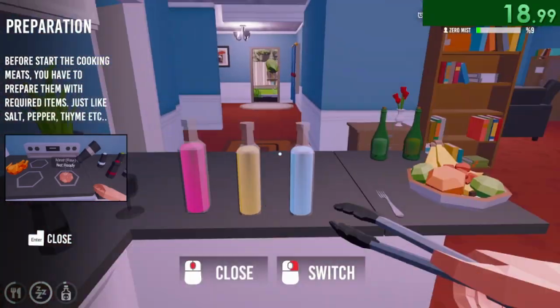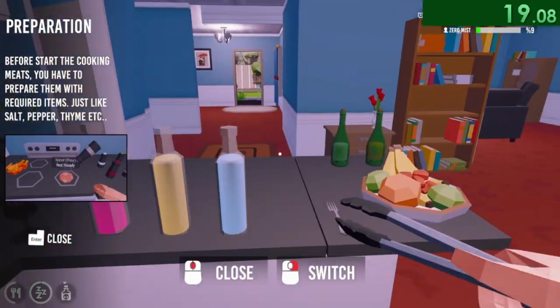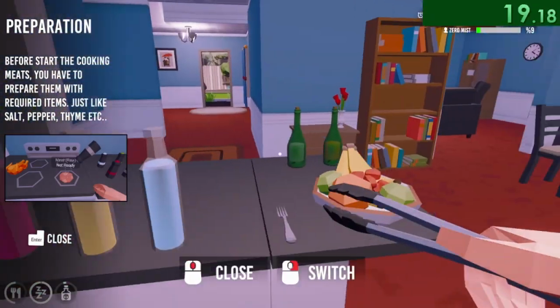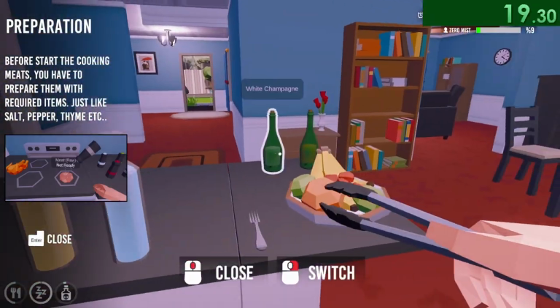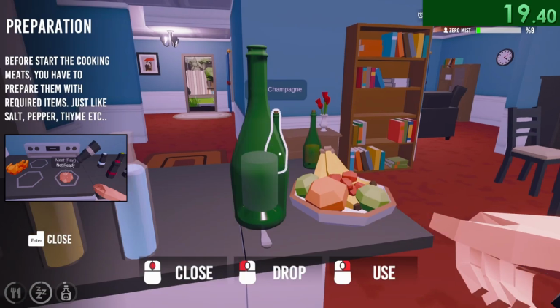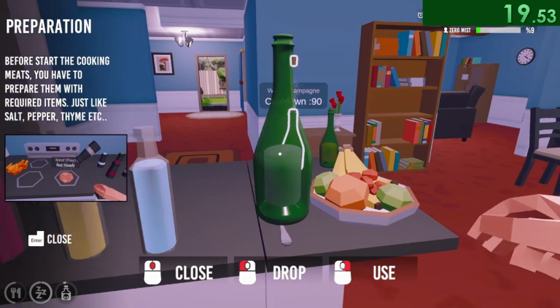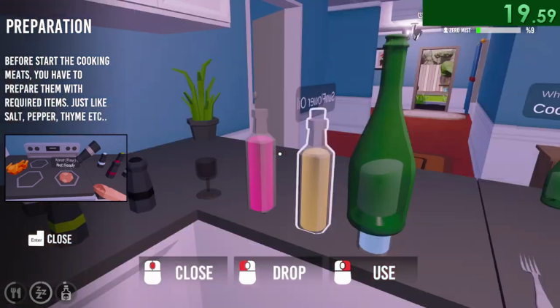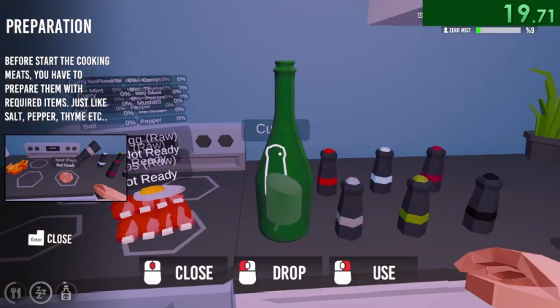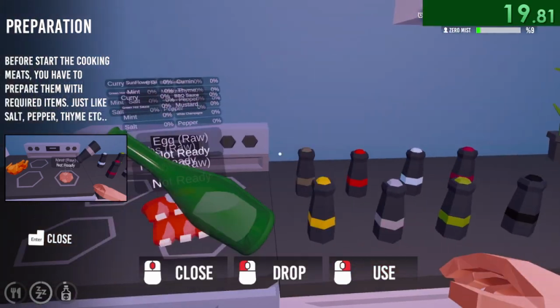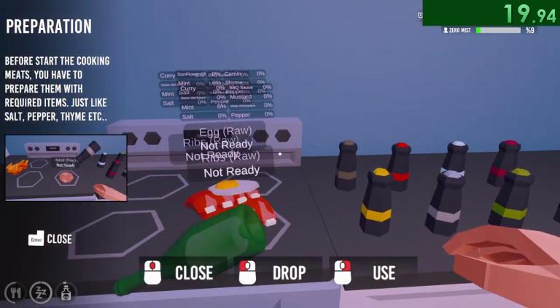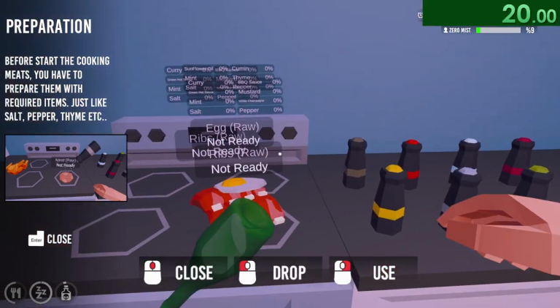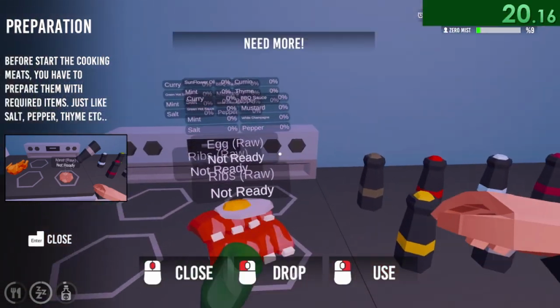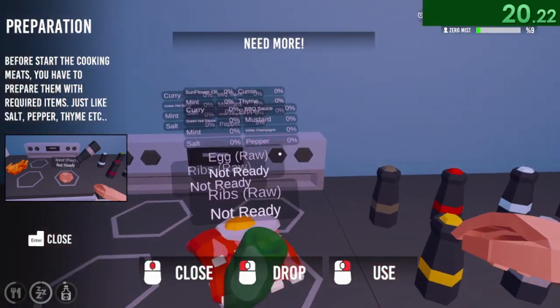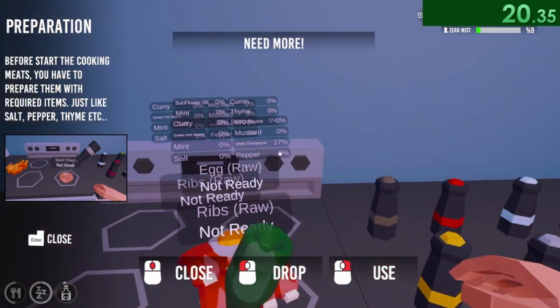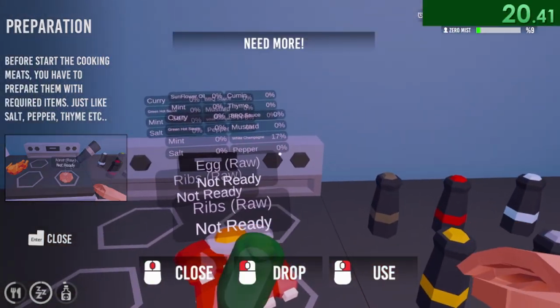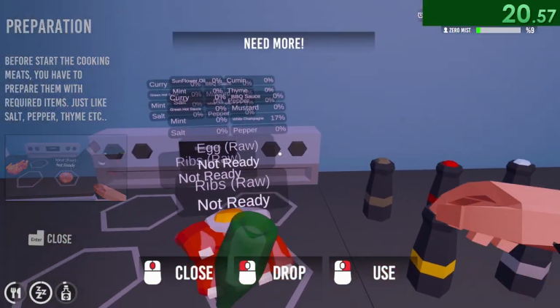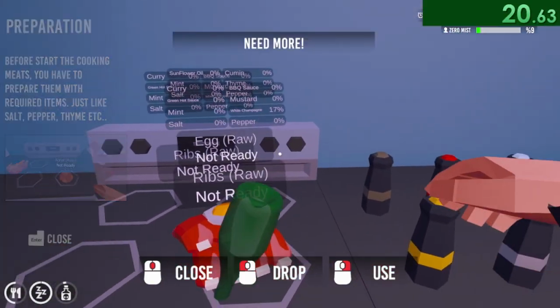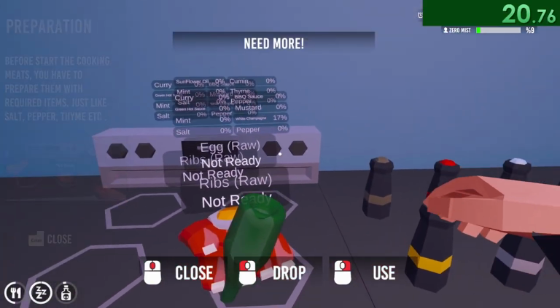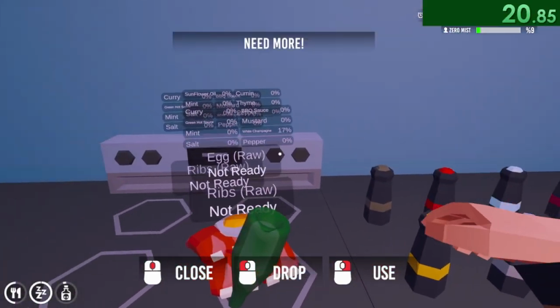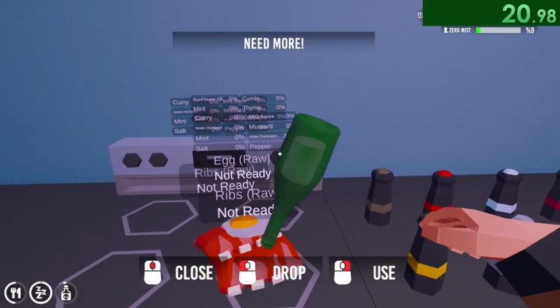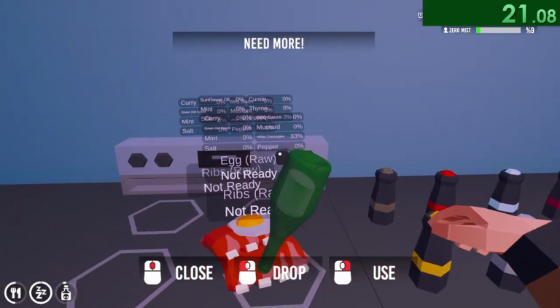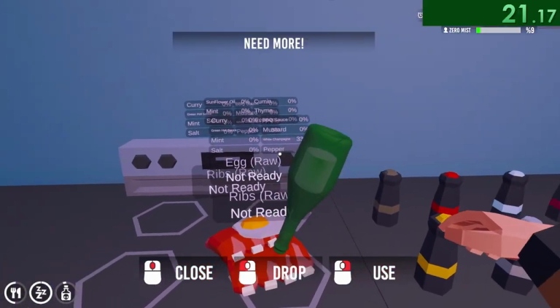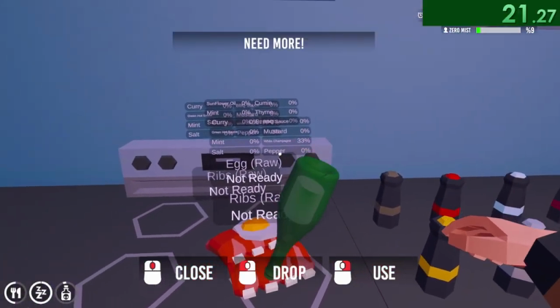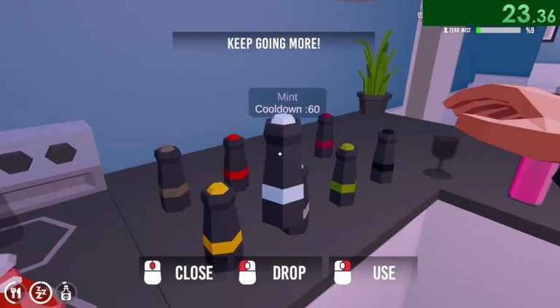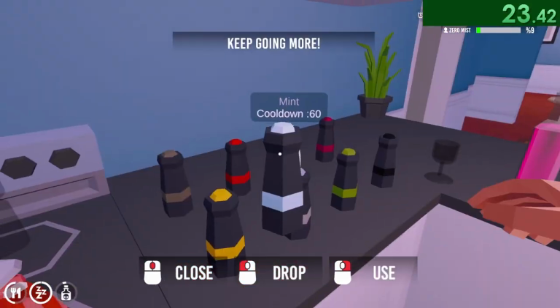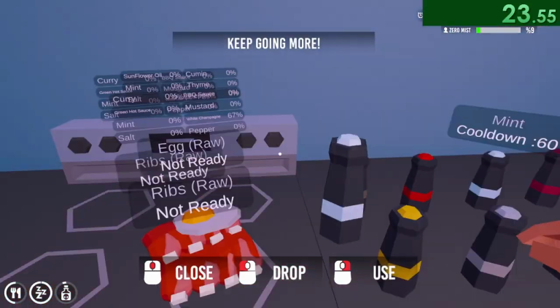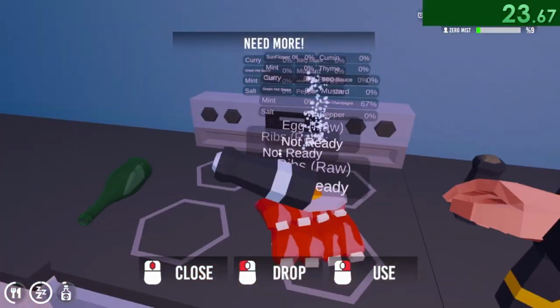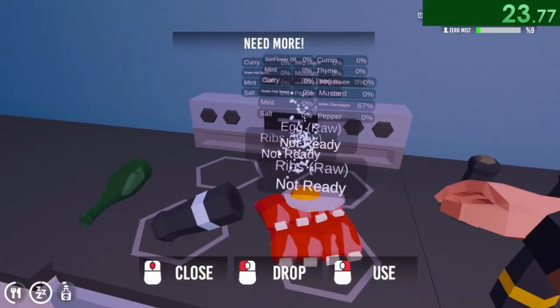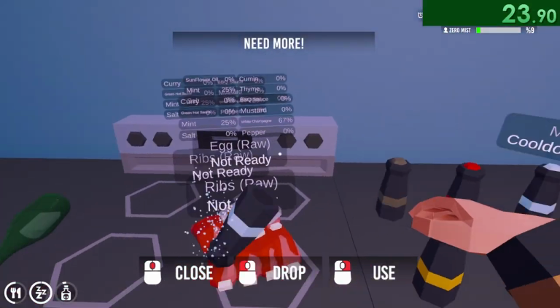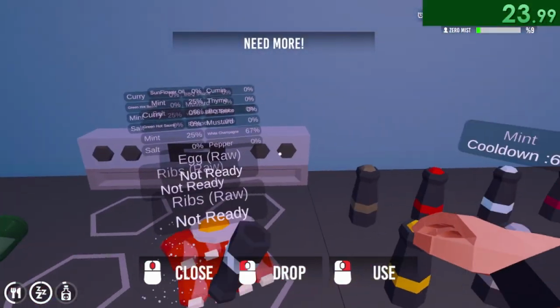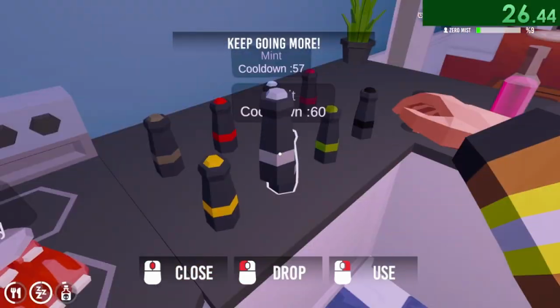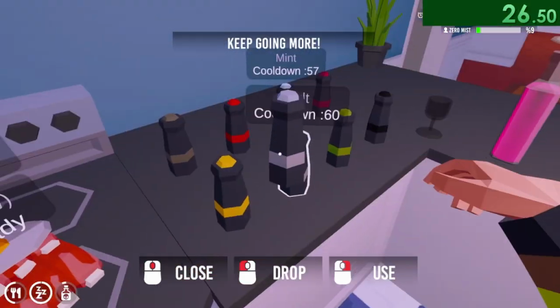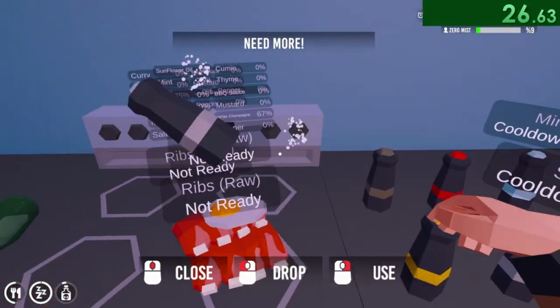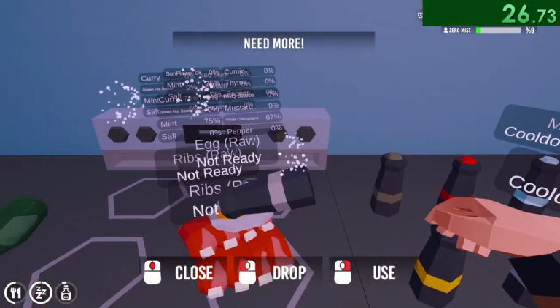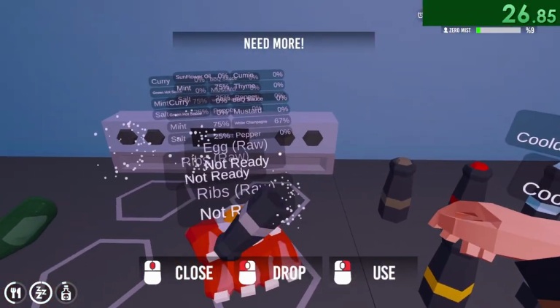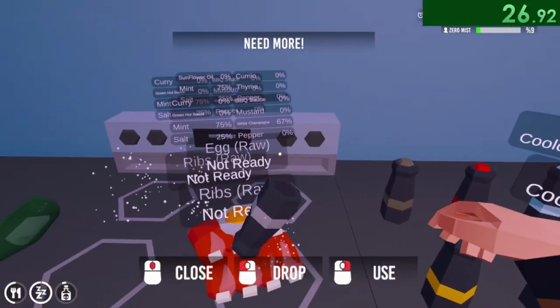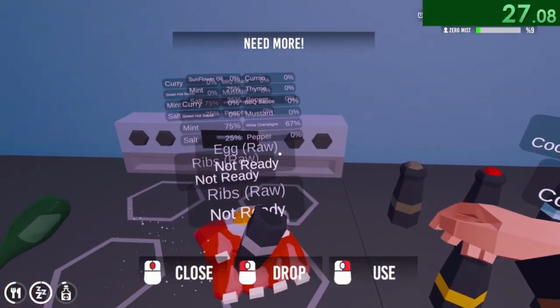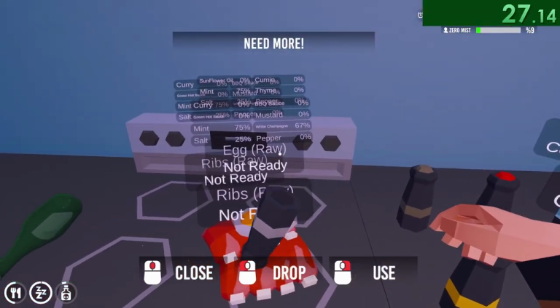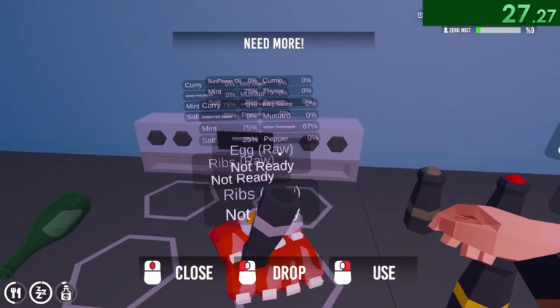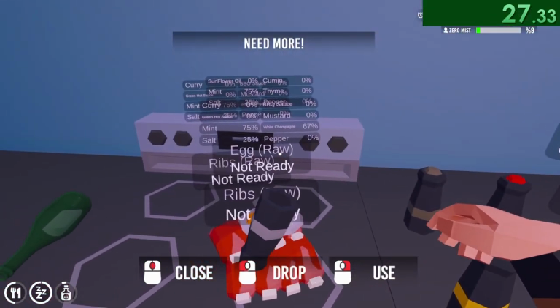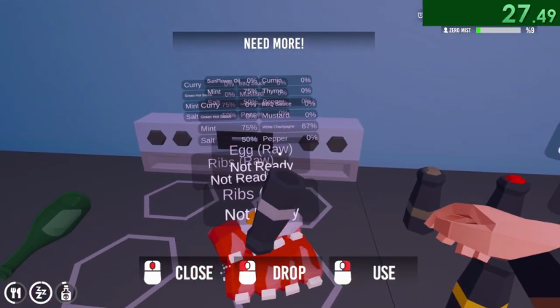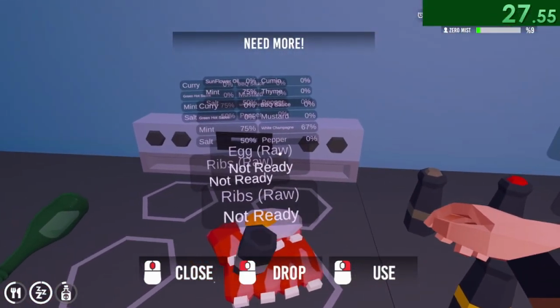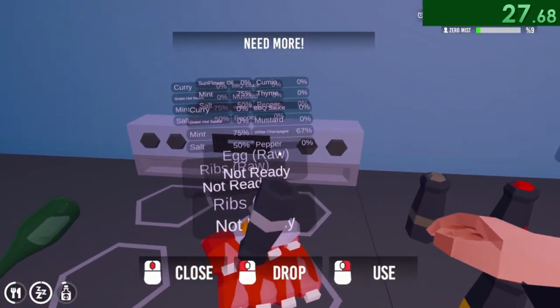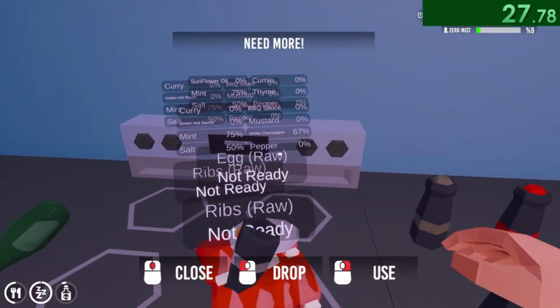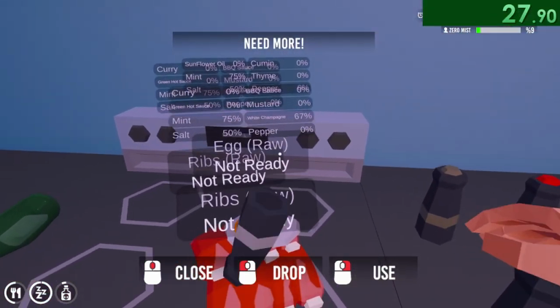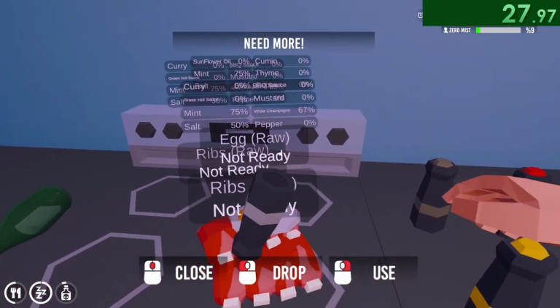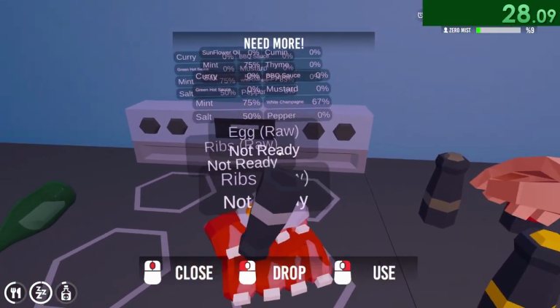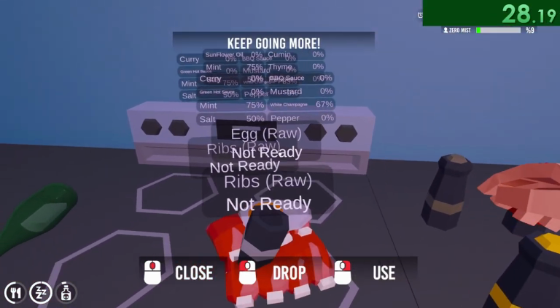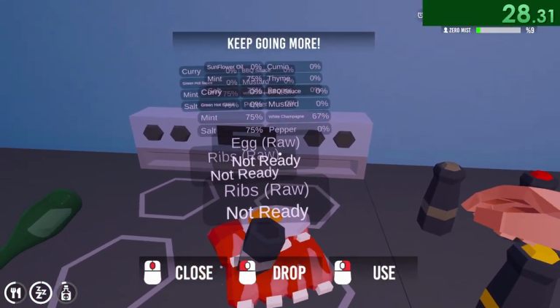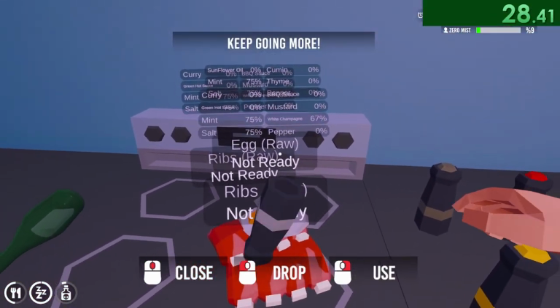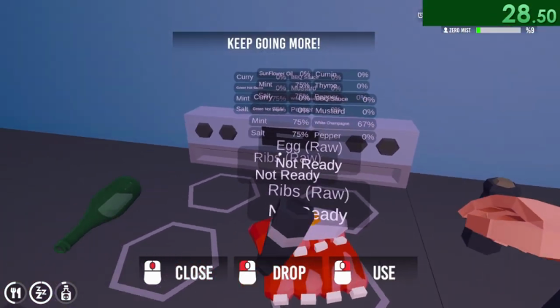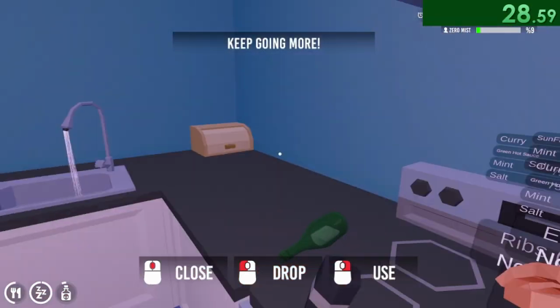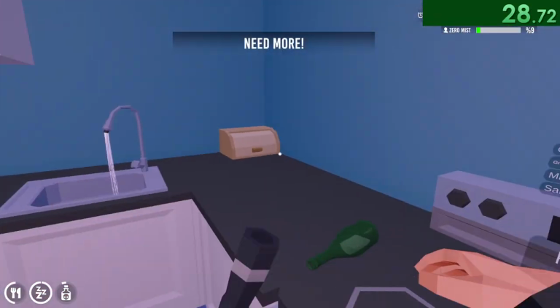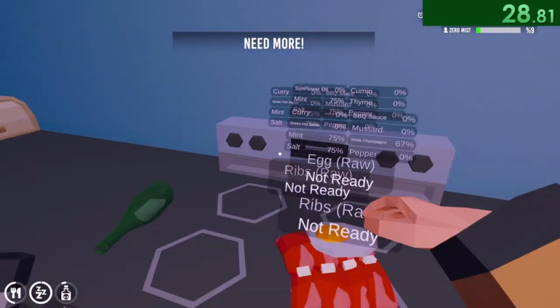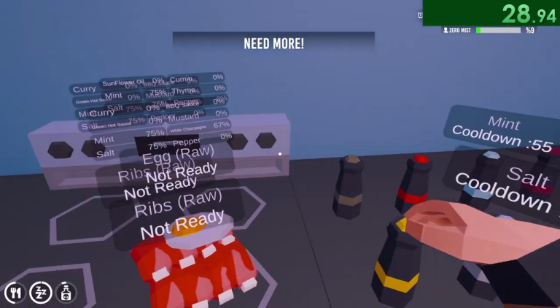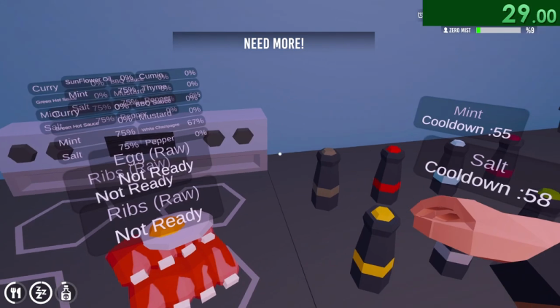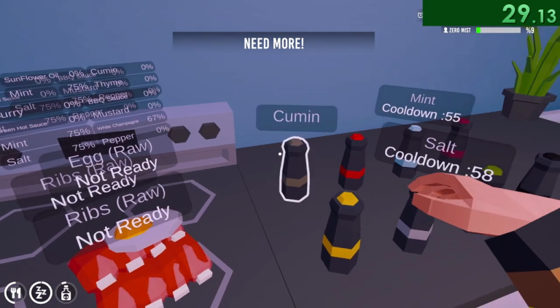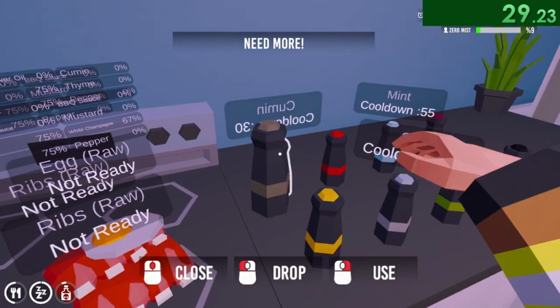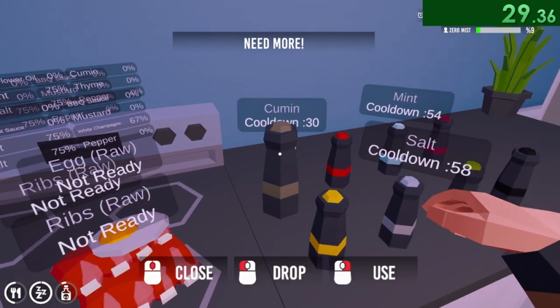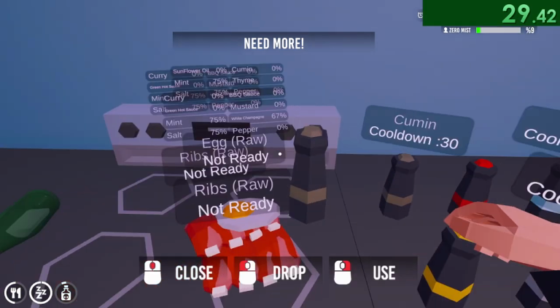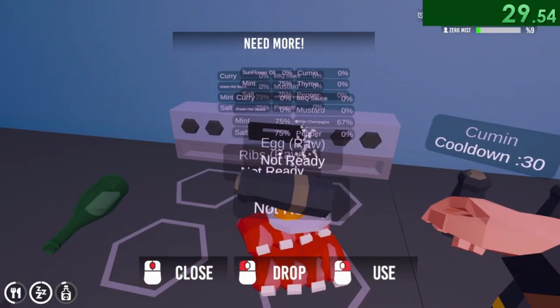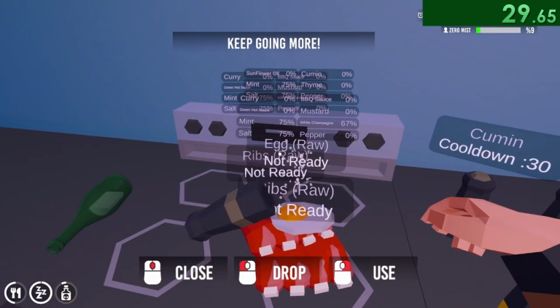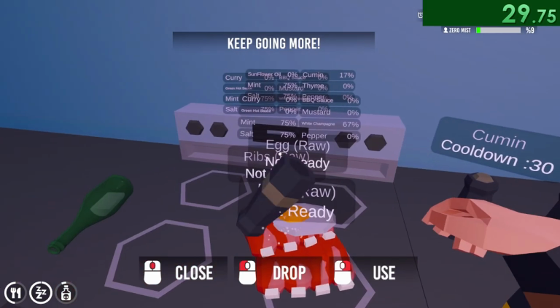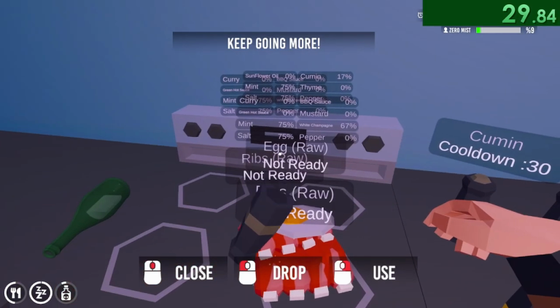Then we need to grab the white champagne first, followed by the salt and mint. These all have to be used twice, so we need to get the cooldown started right away.